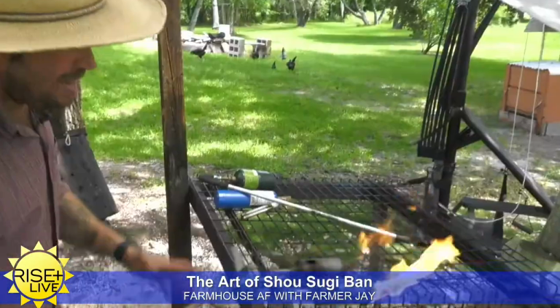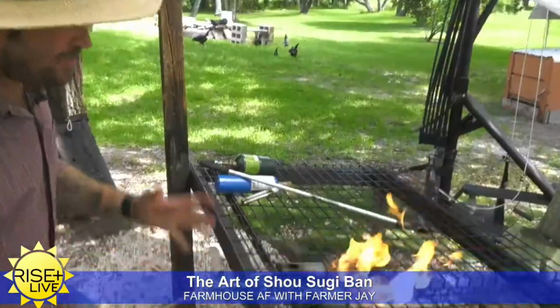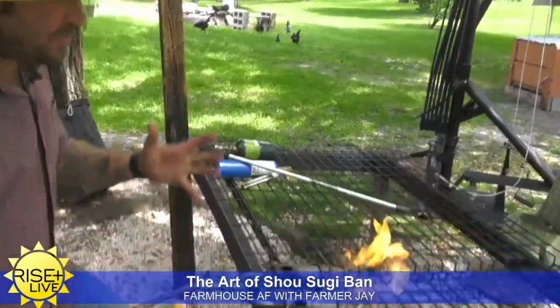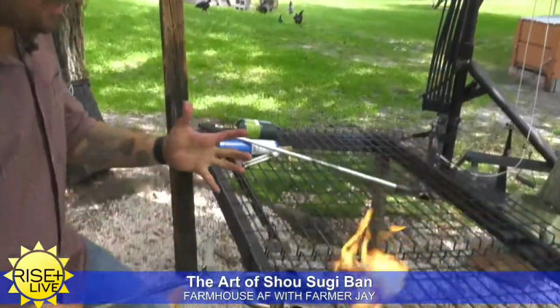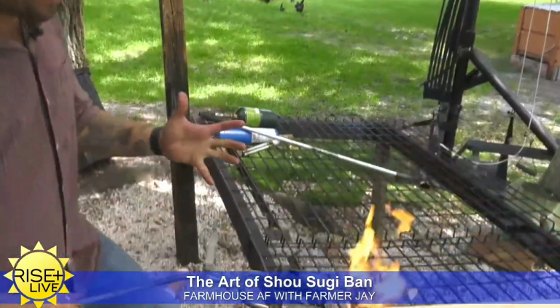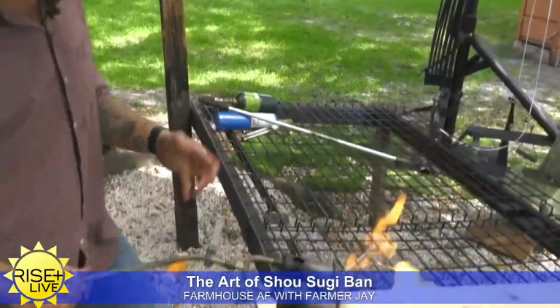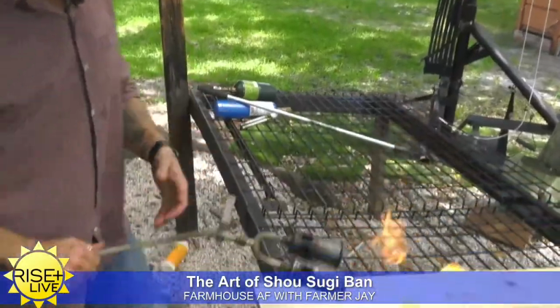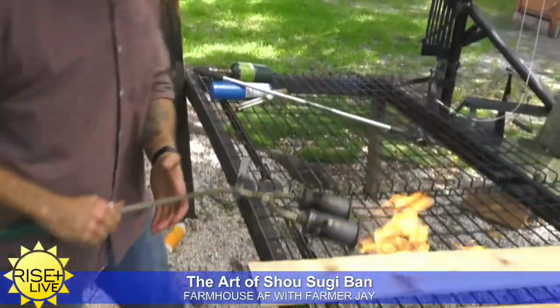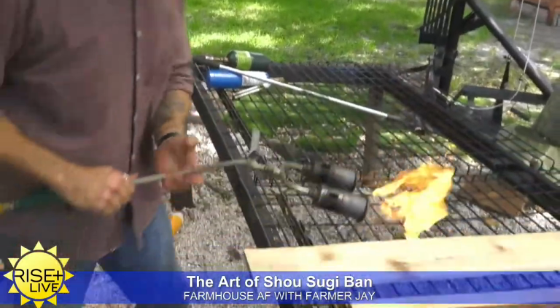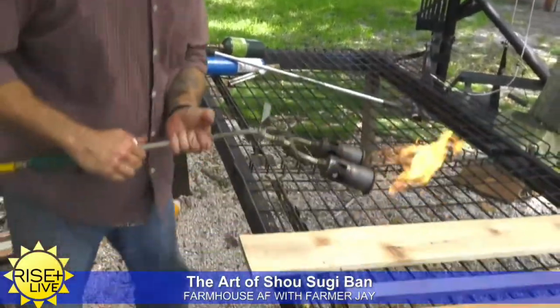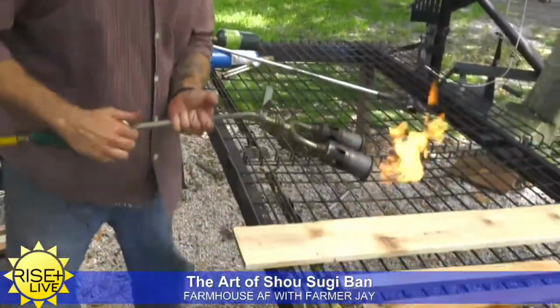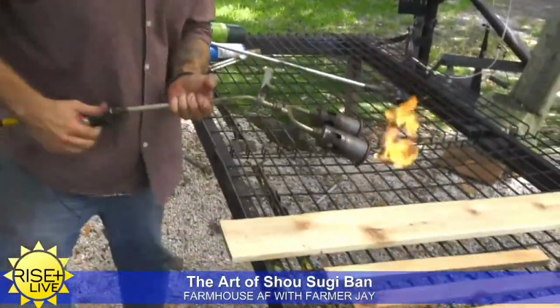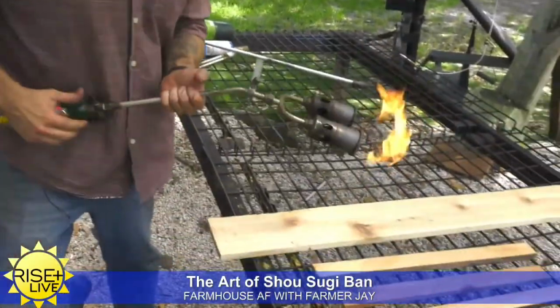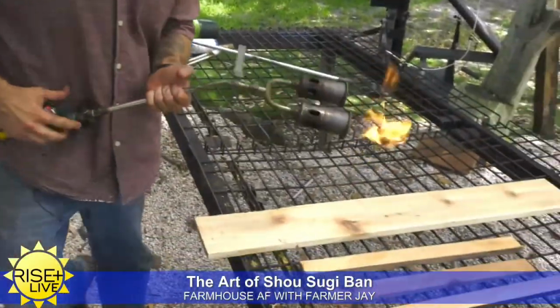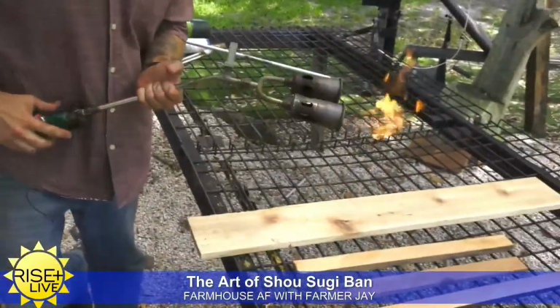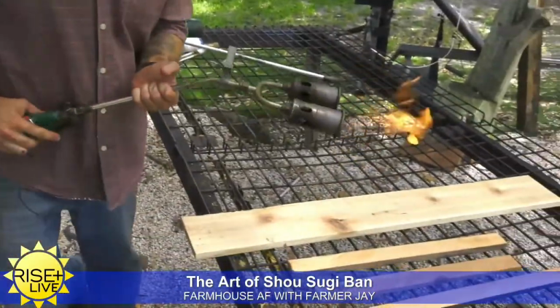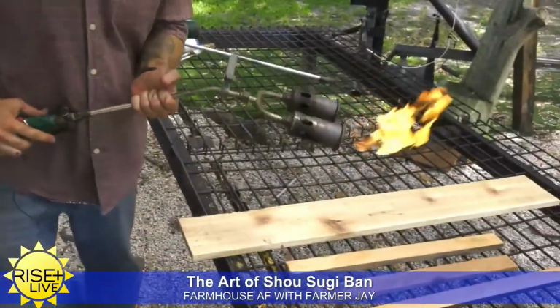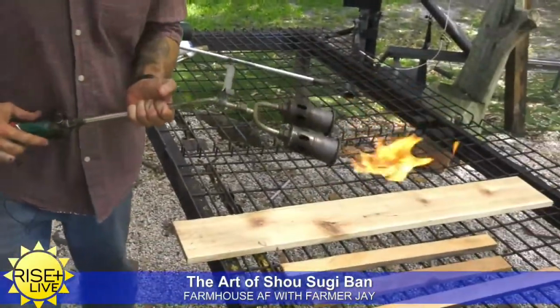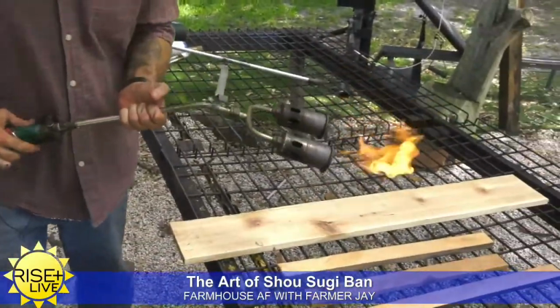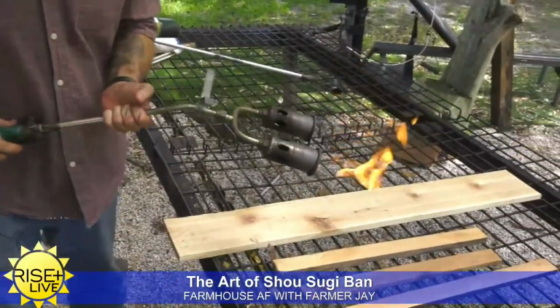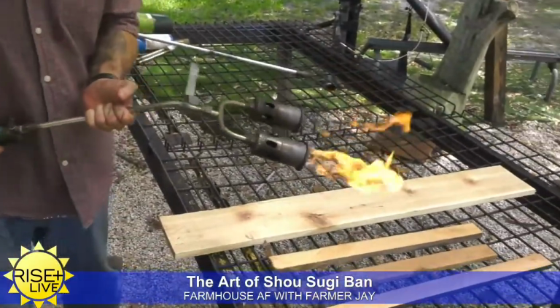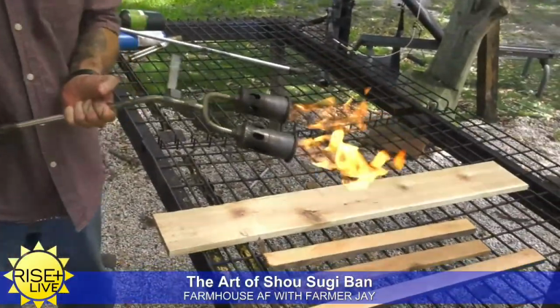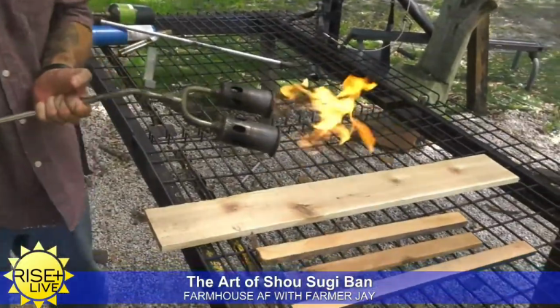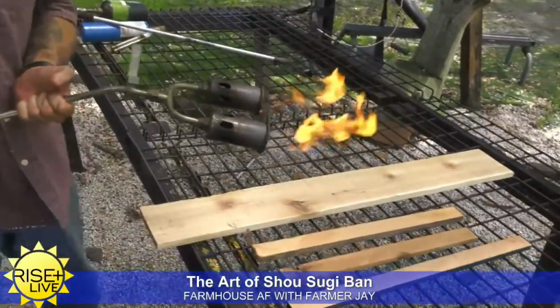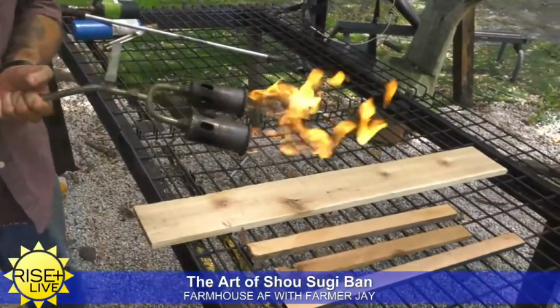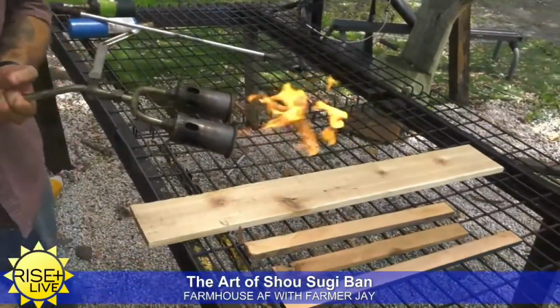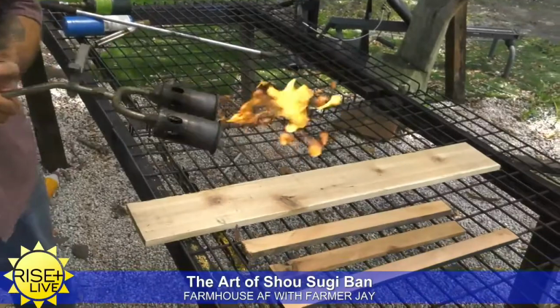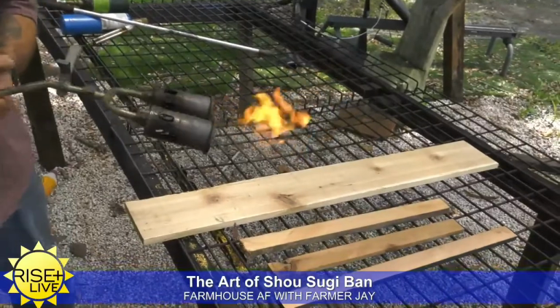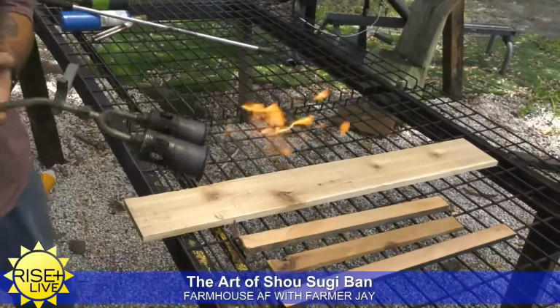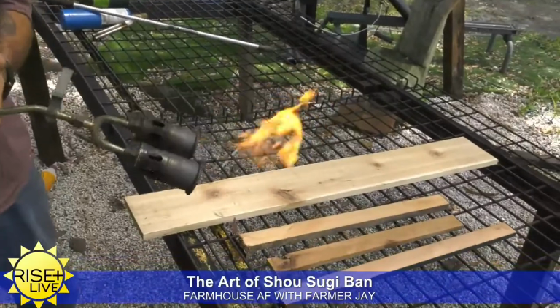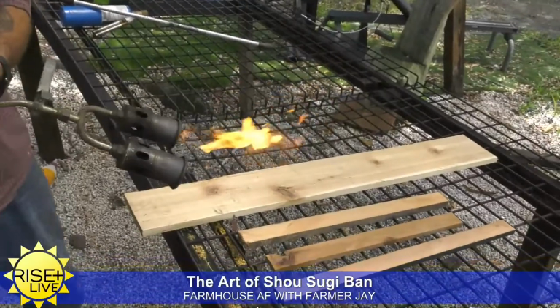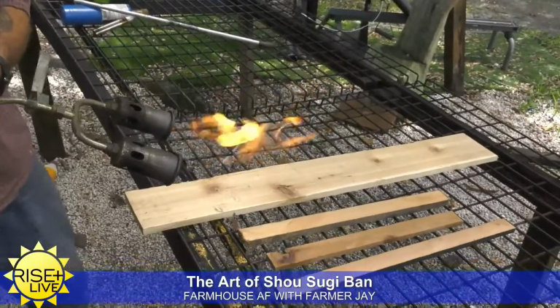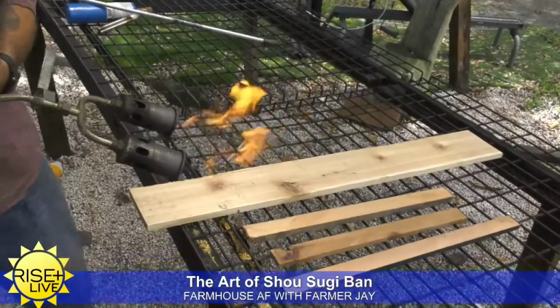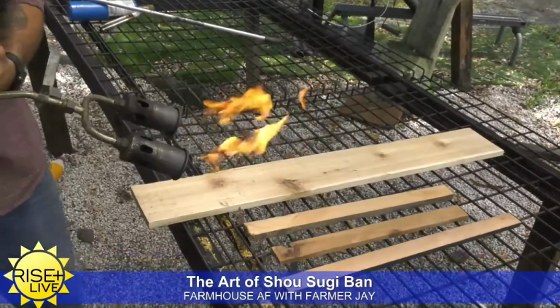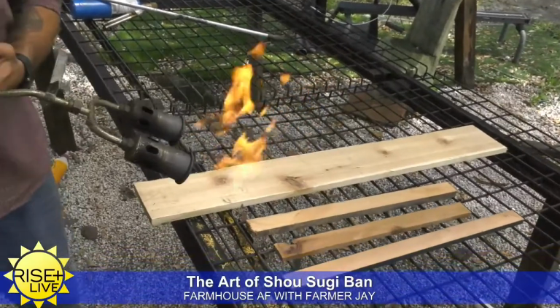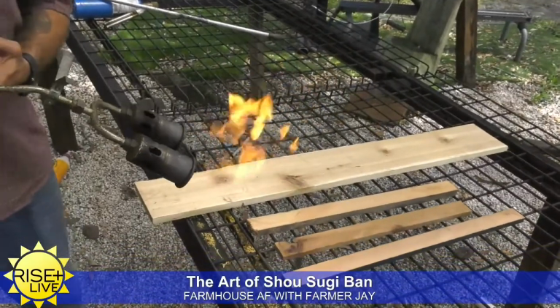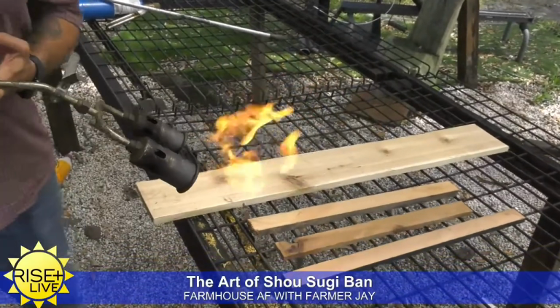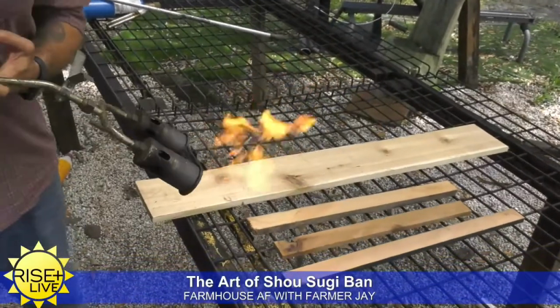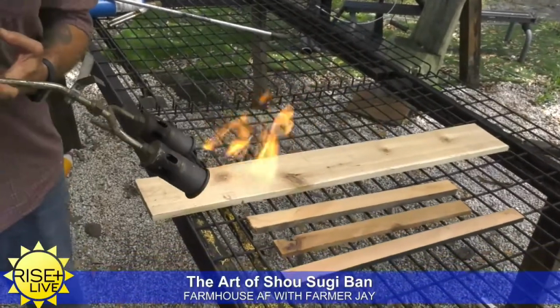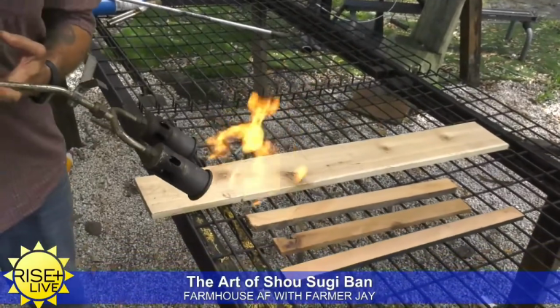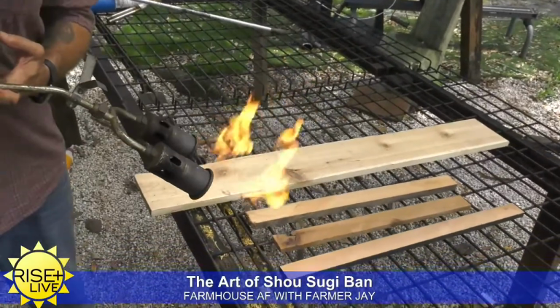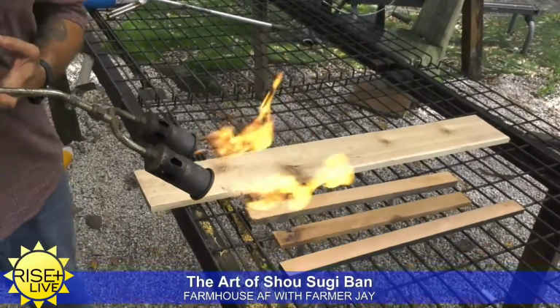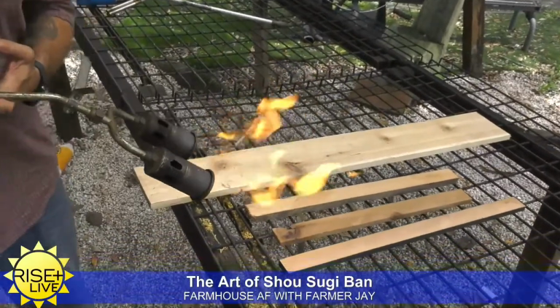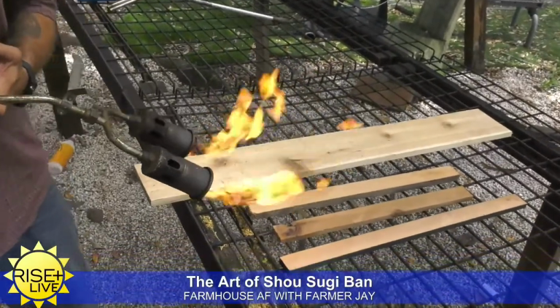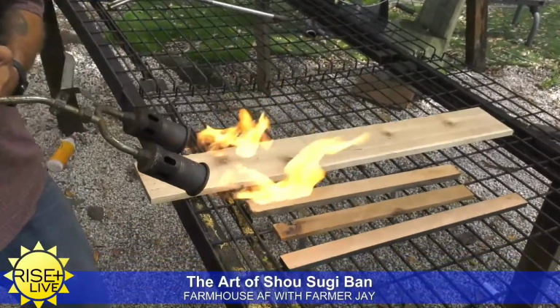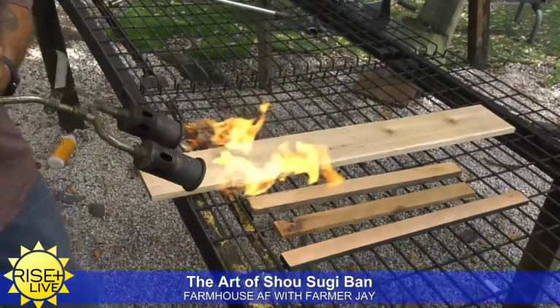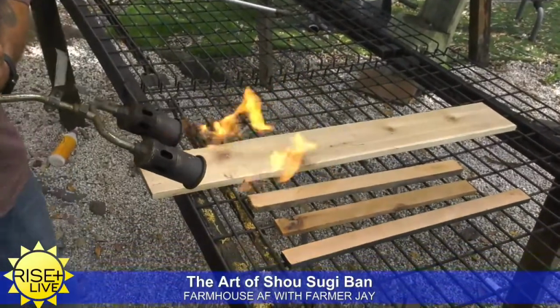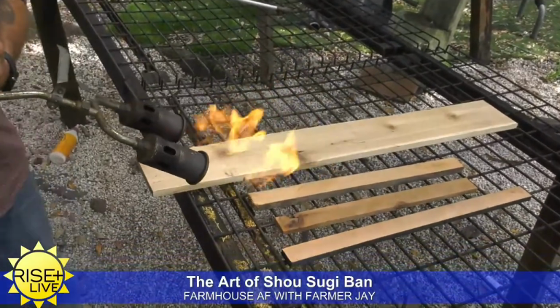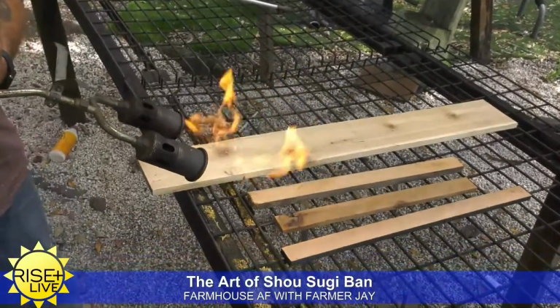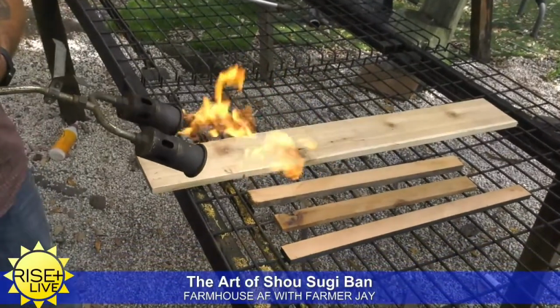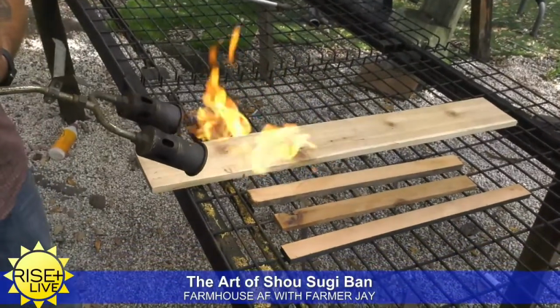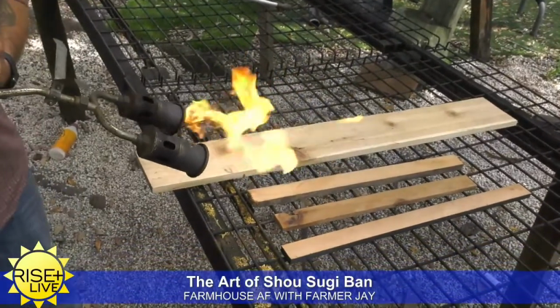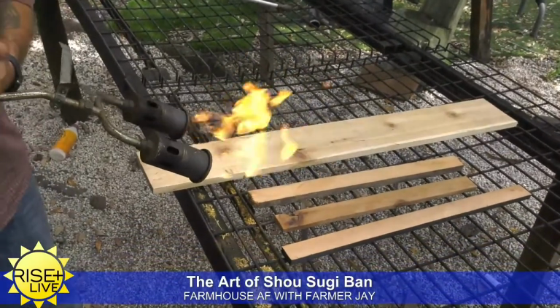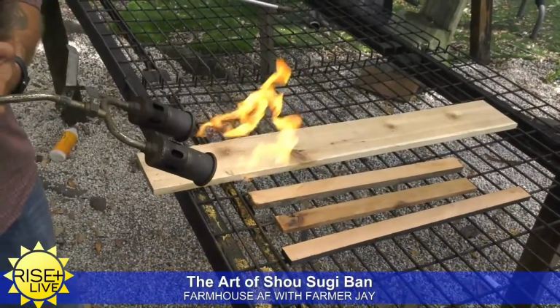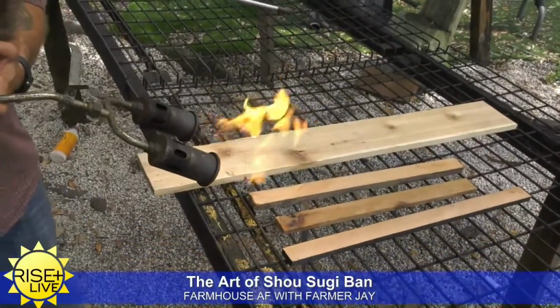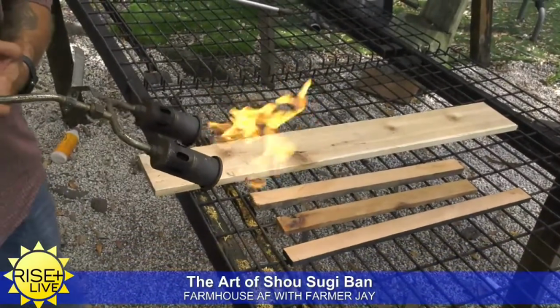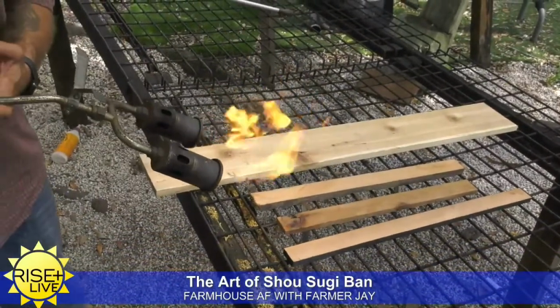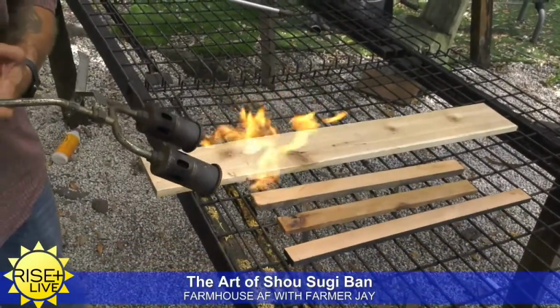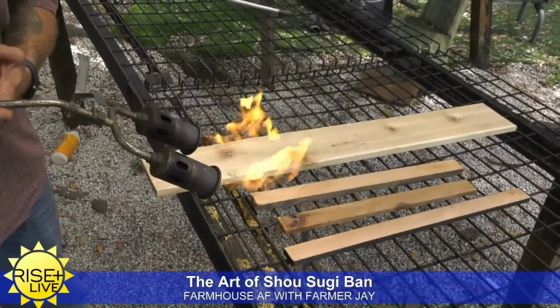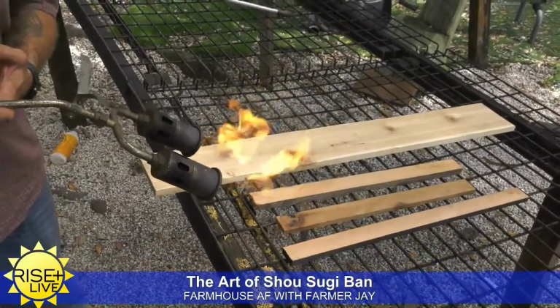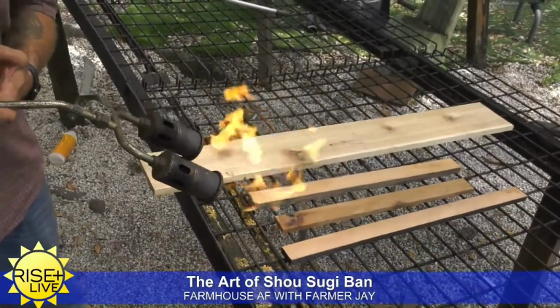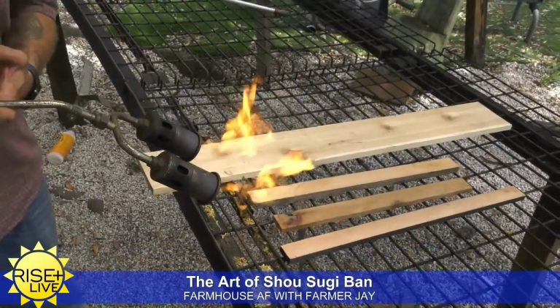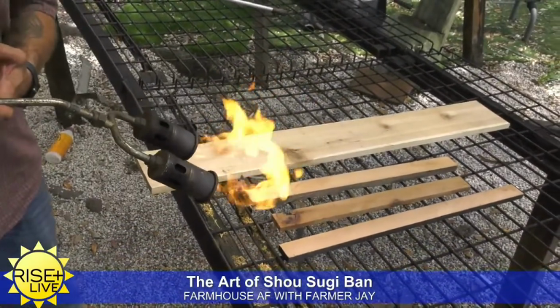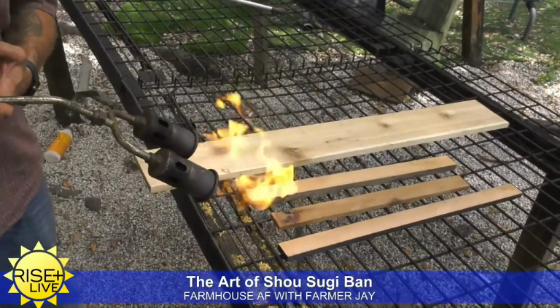I have some scrap wood here that we're going to slap together for a little tabletop planter. So what I'm going to do is just fire these things up. It's going to get loud, so get ready.